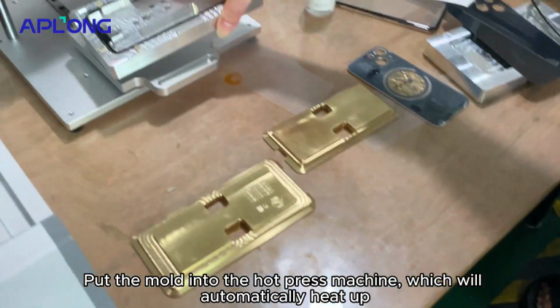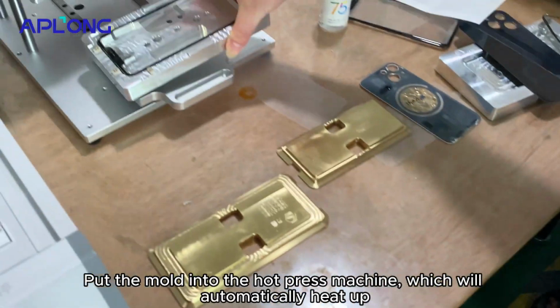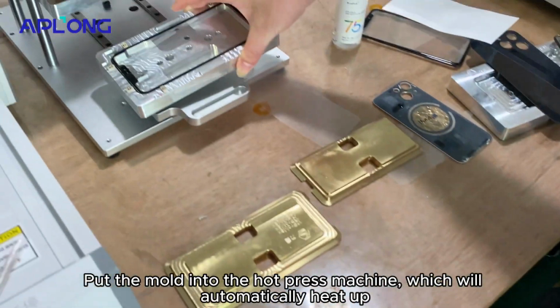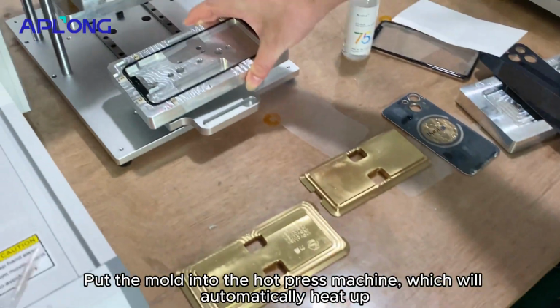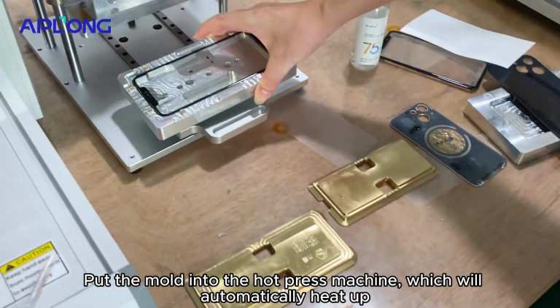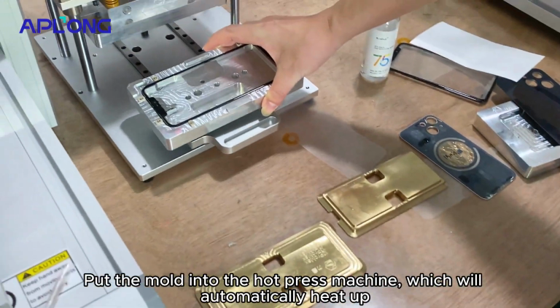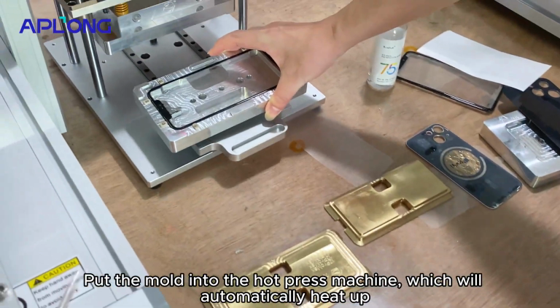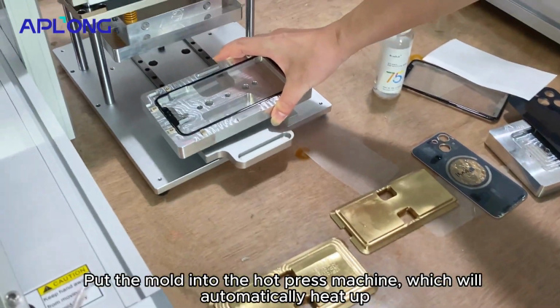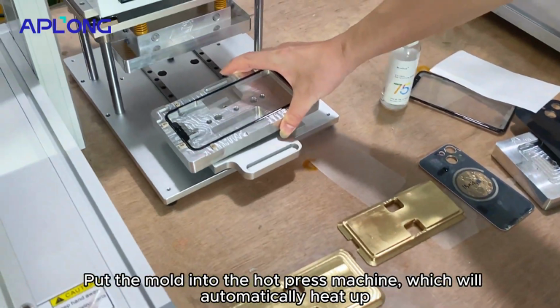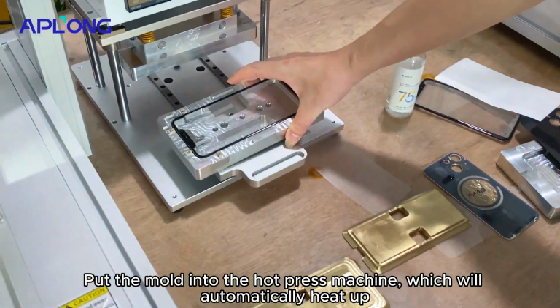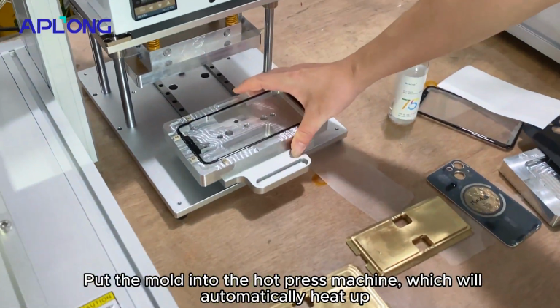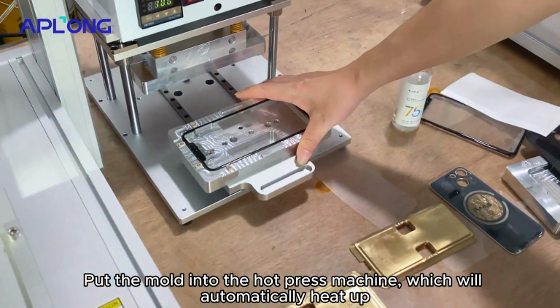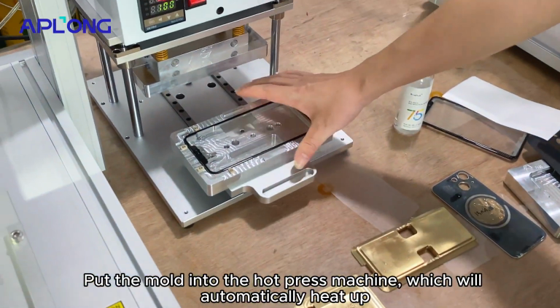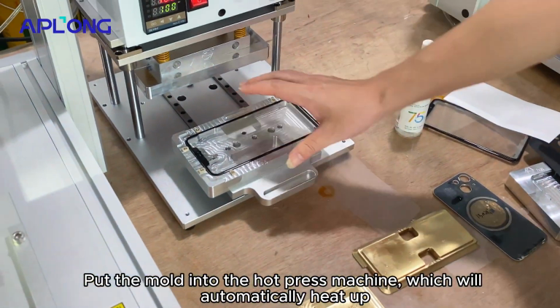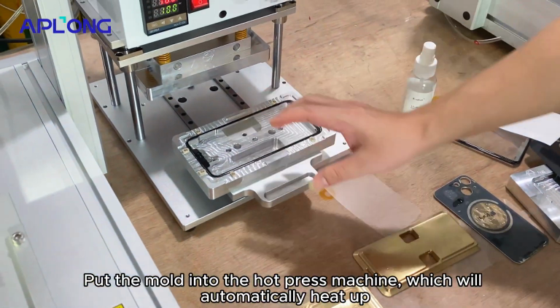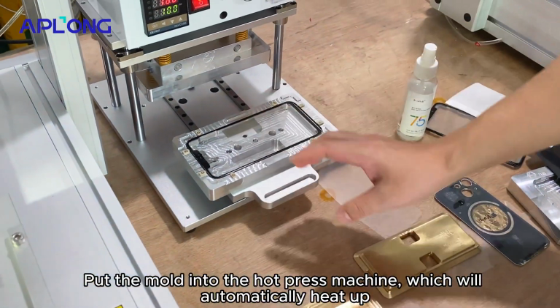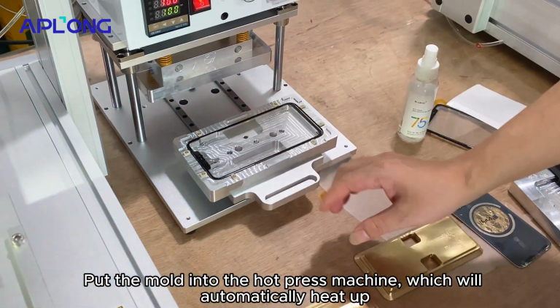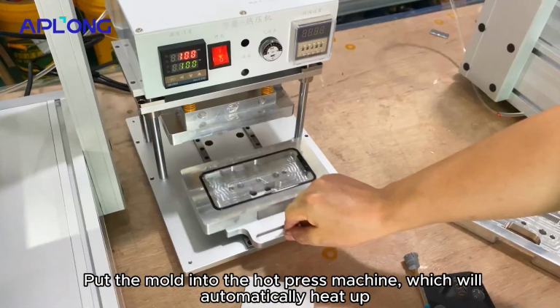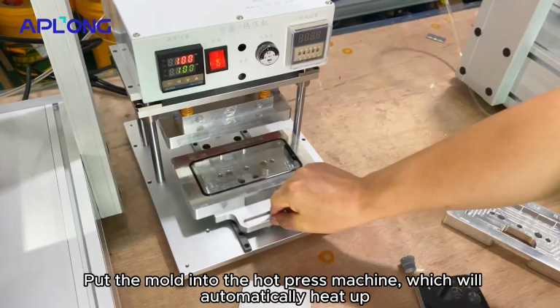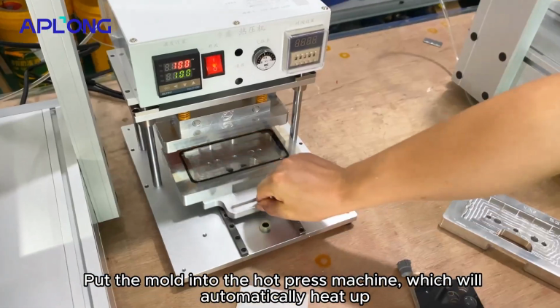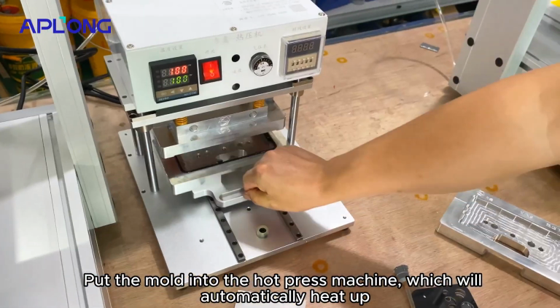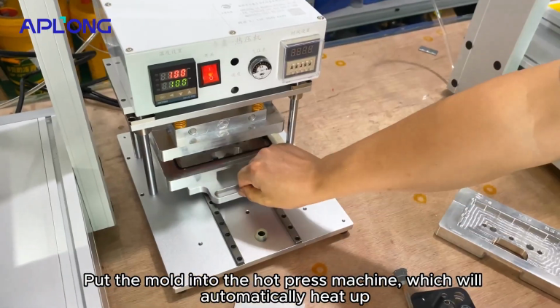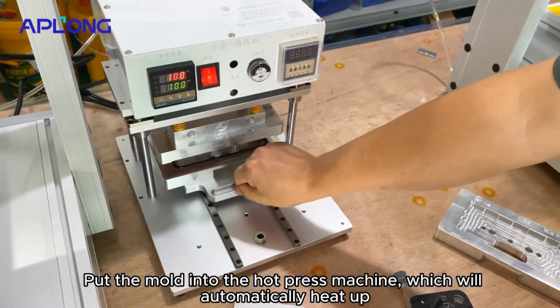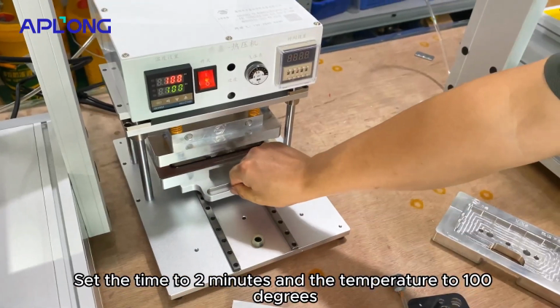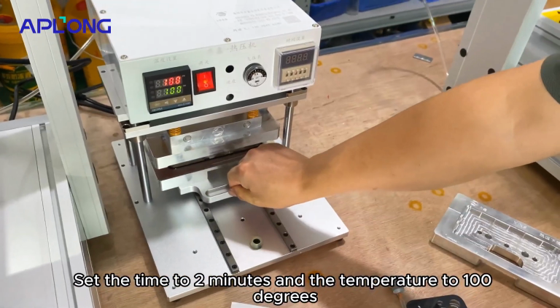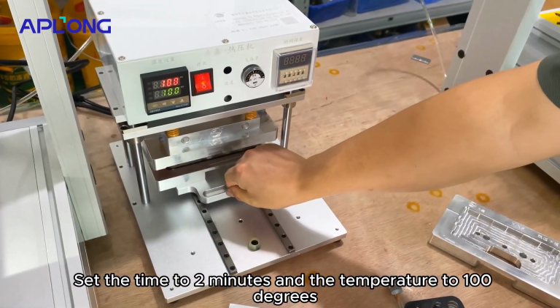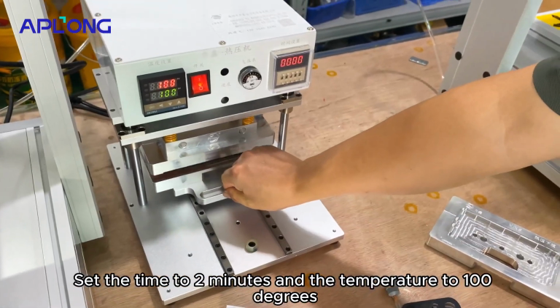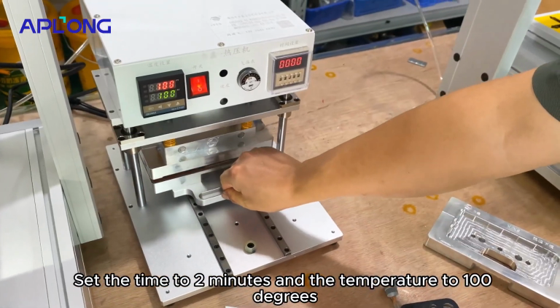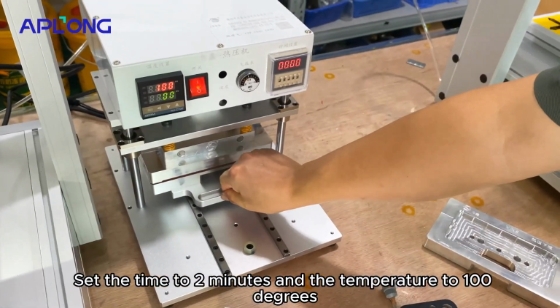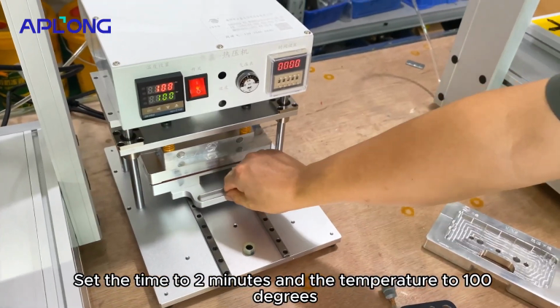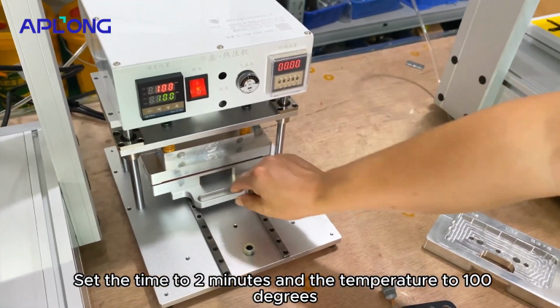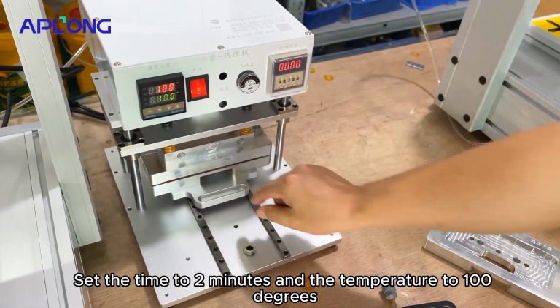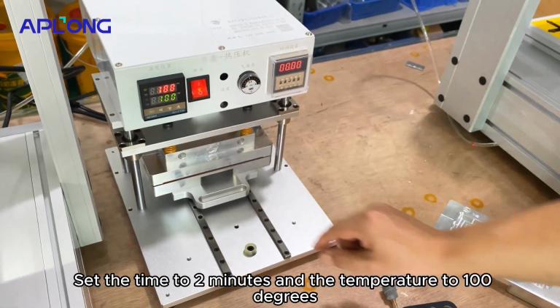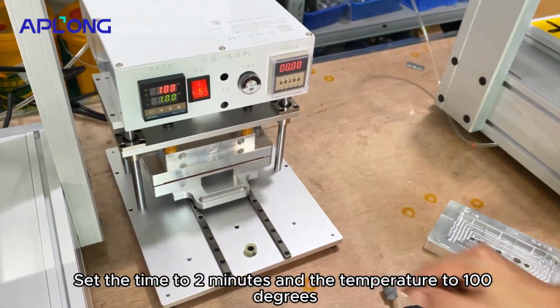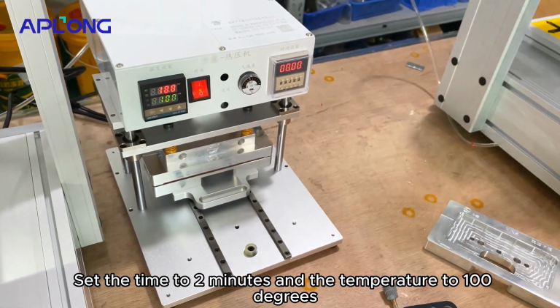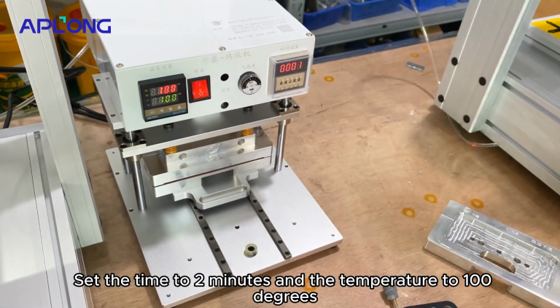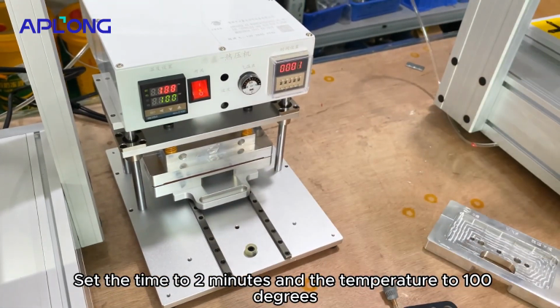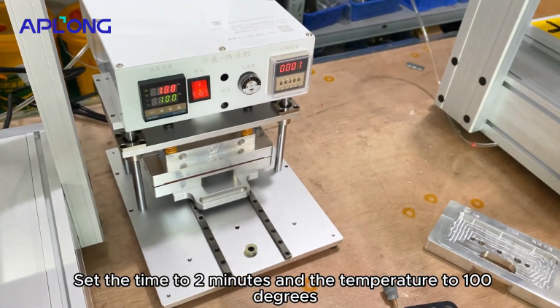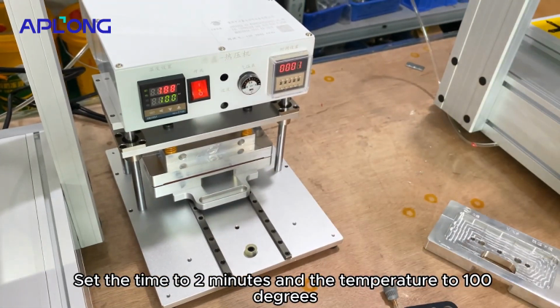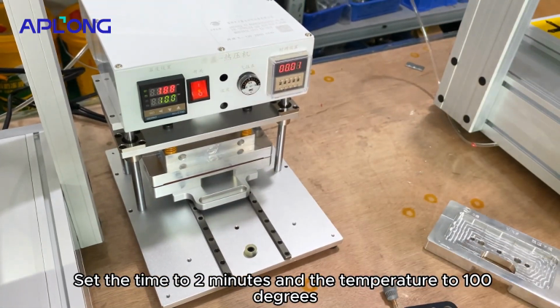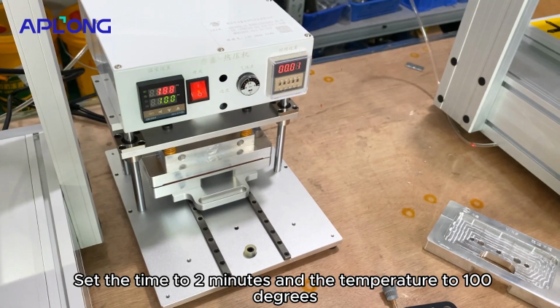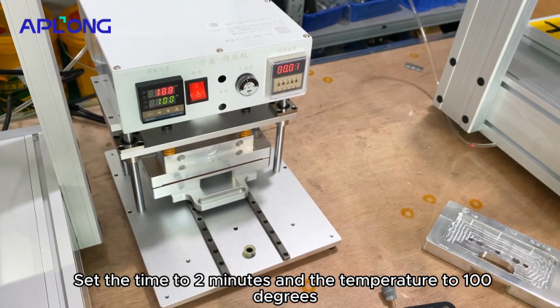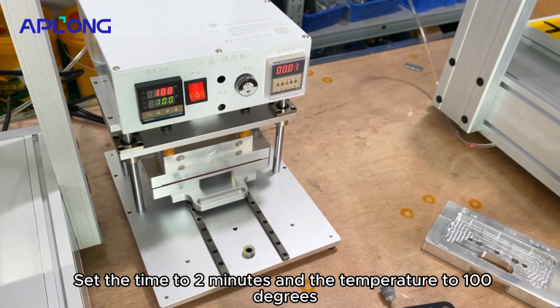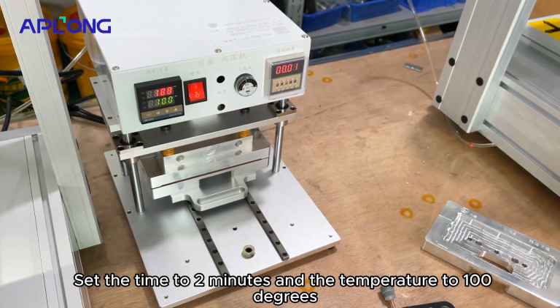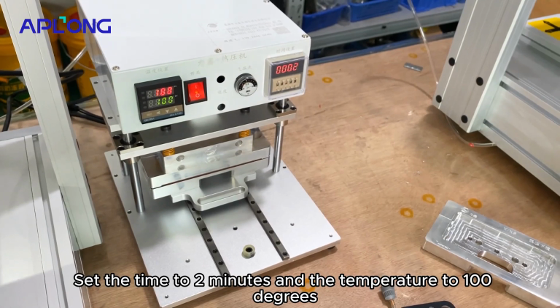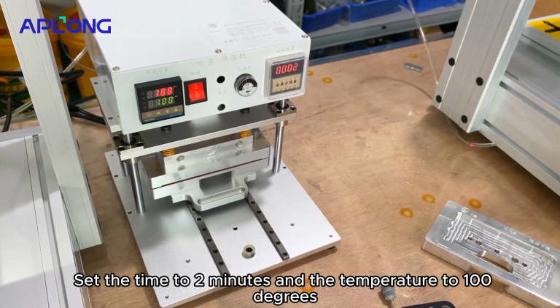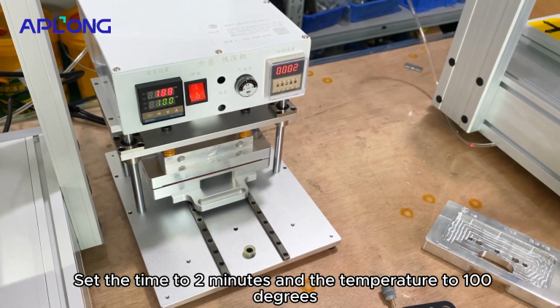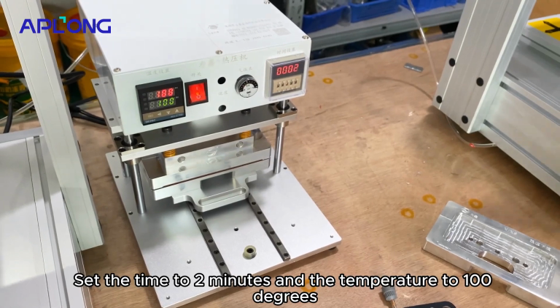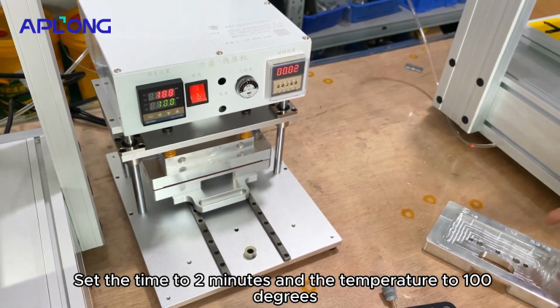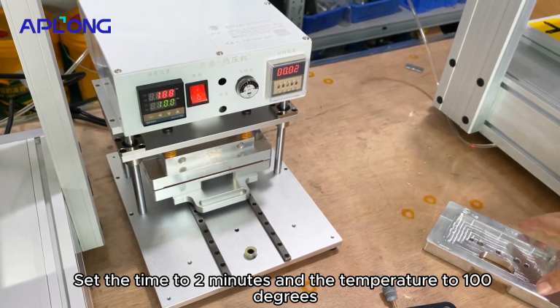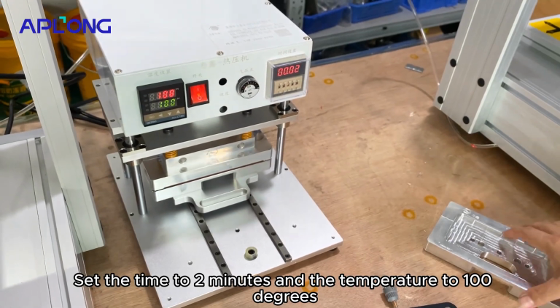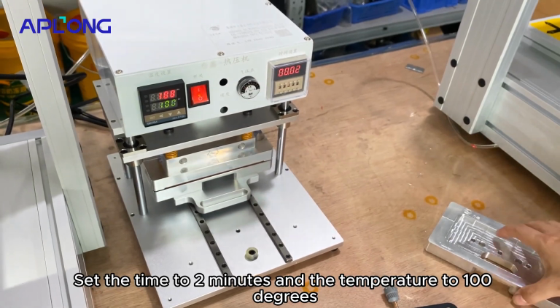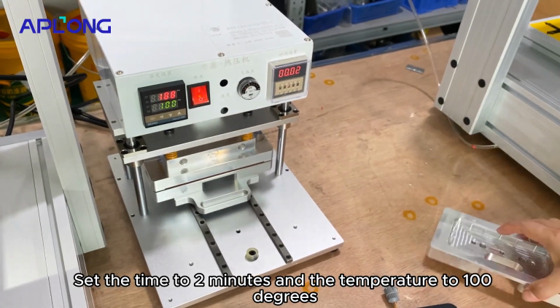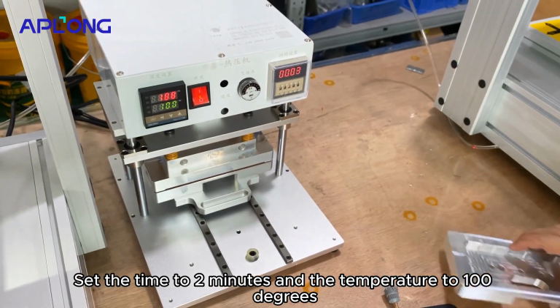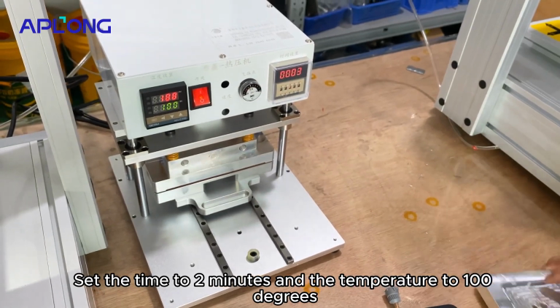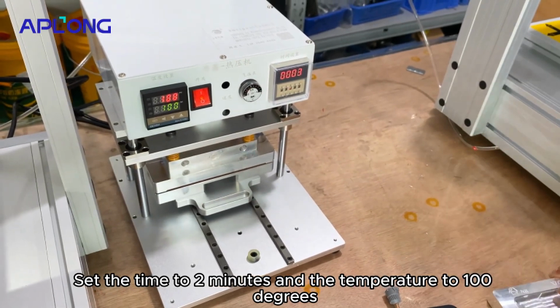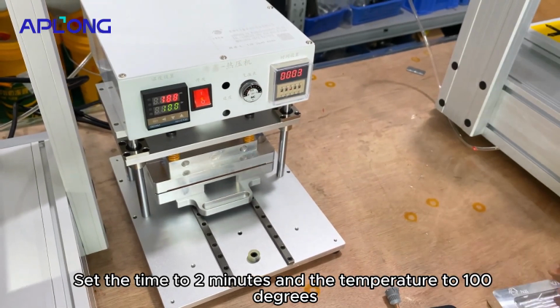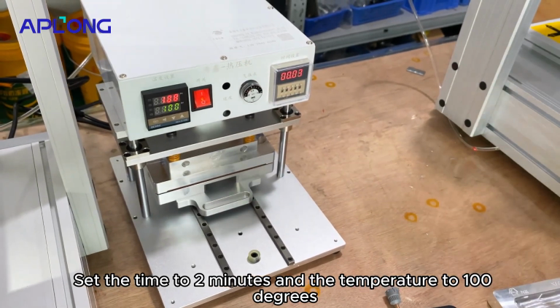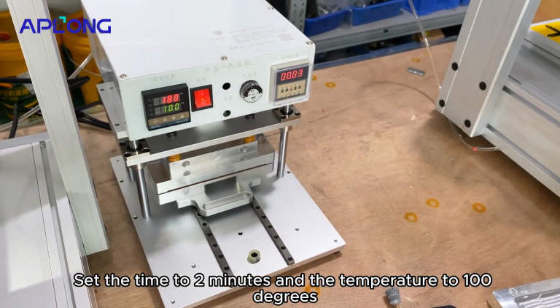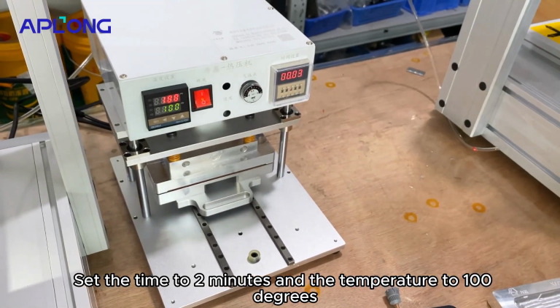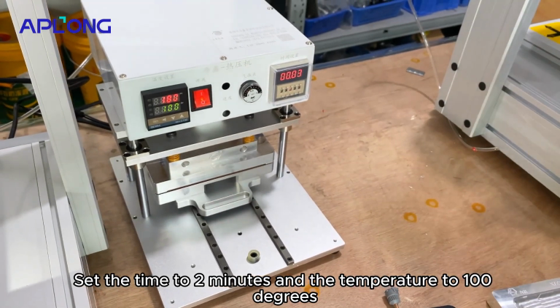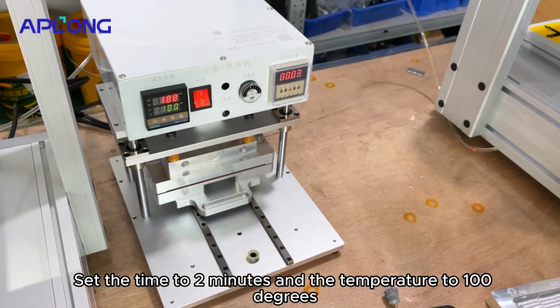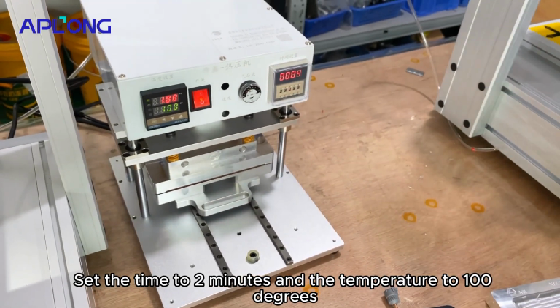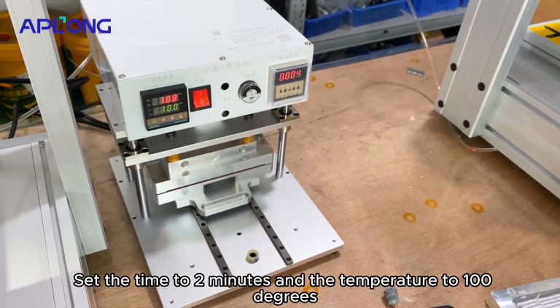Put the mold into the hot press machine, which will automatically heat up. Set the time to 2 minutes and the temperature to 100 degrees.